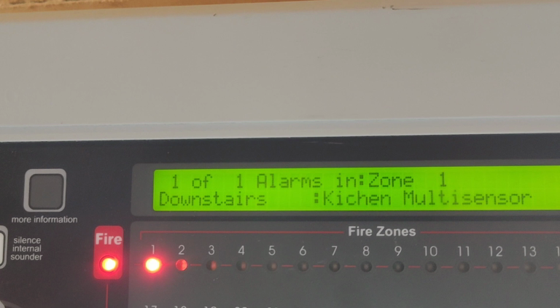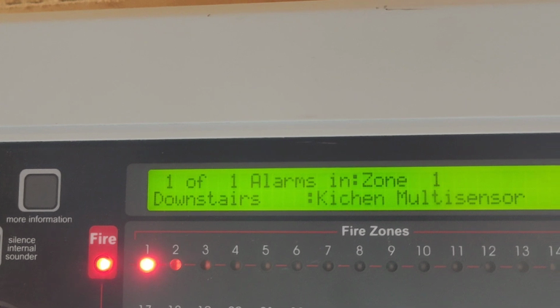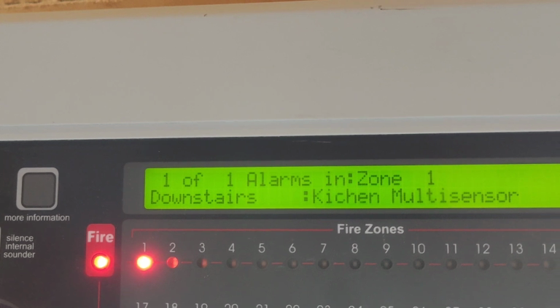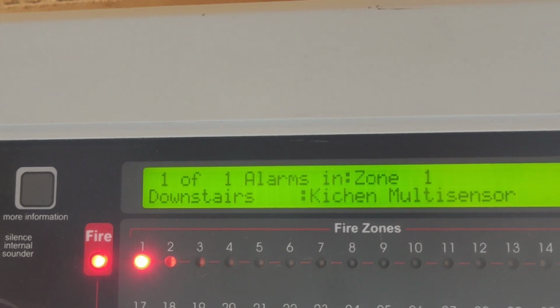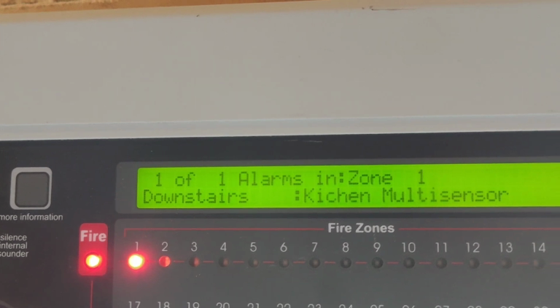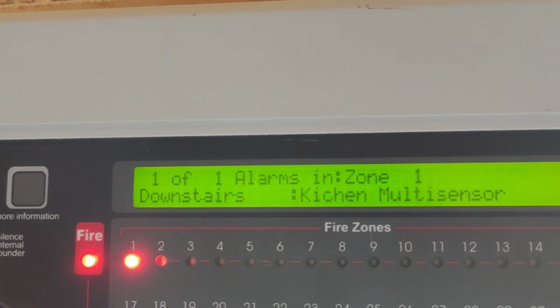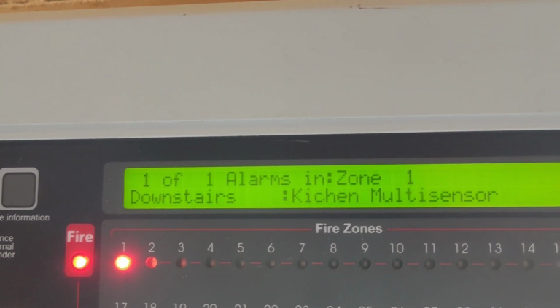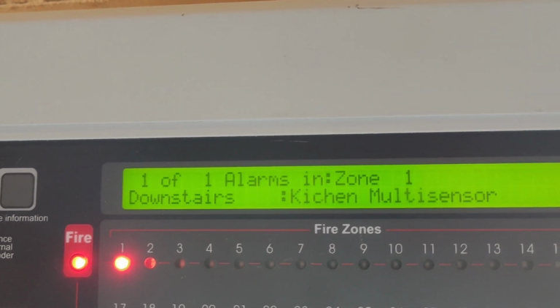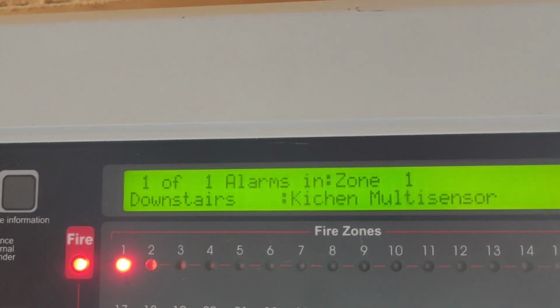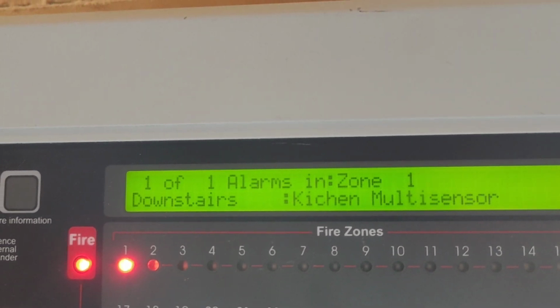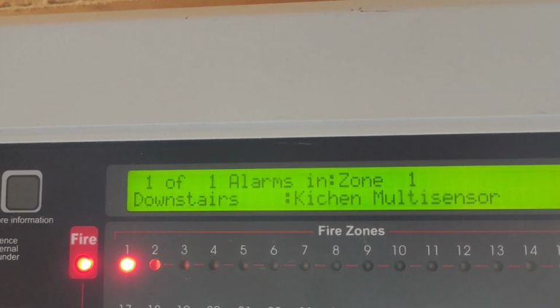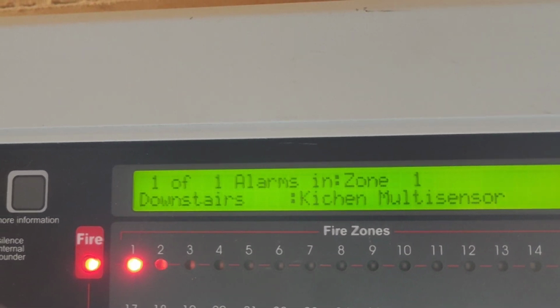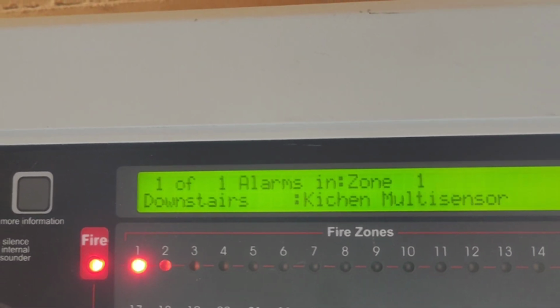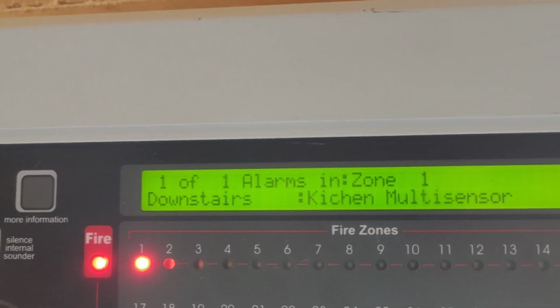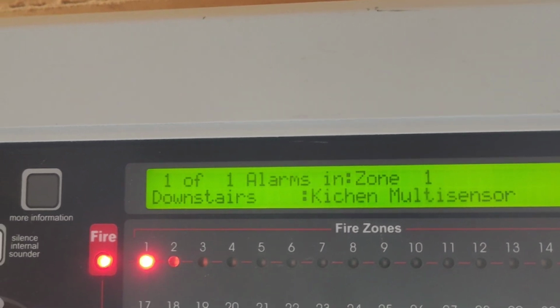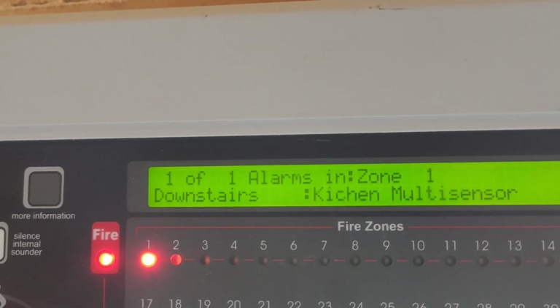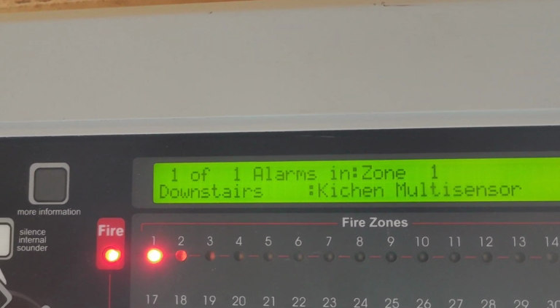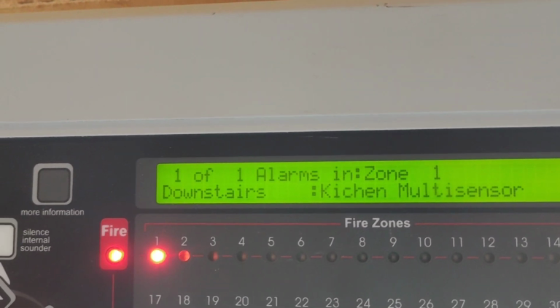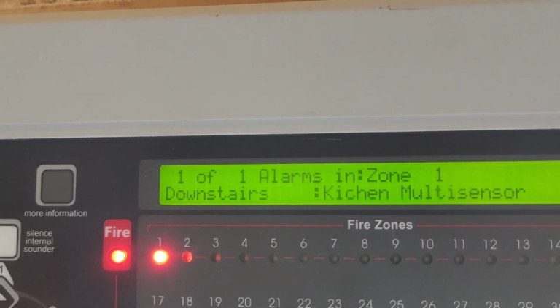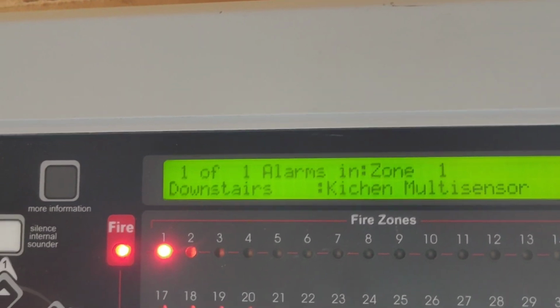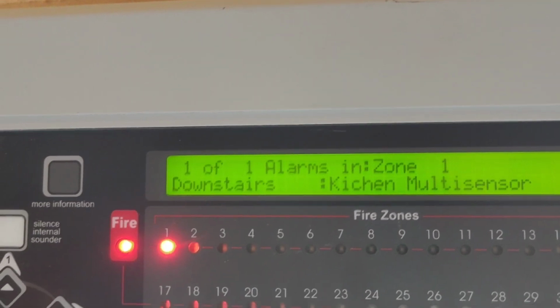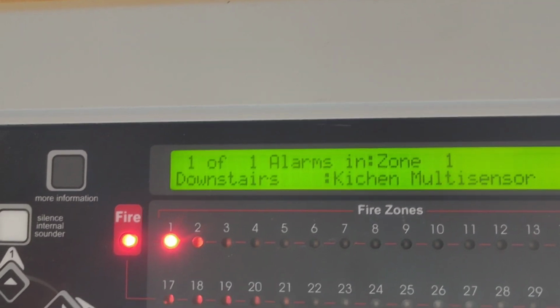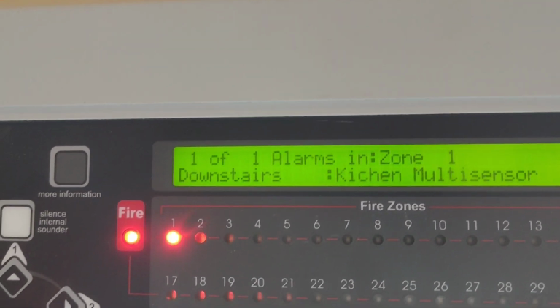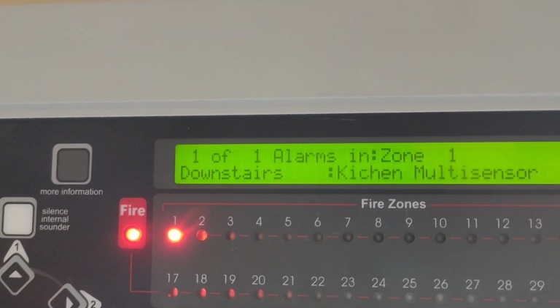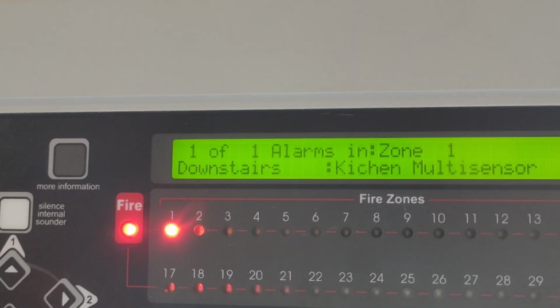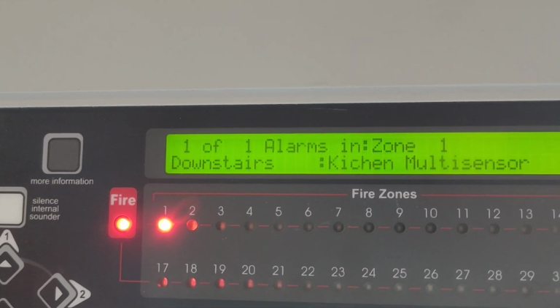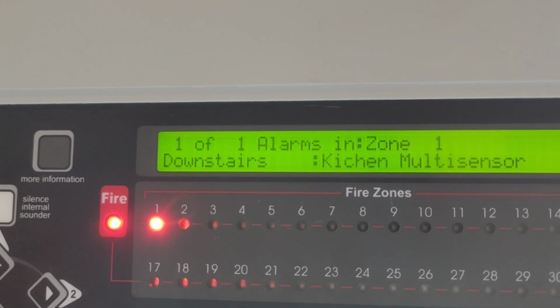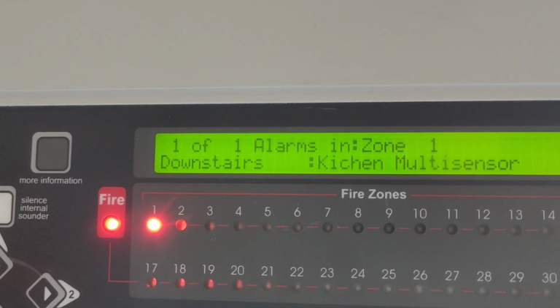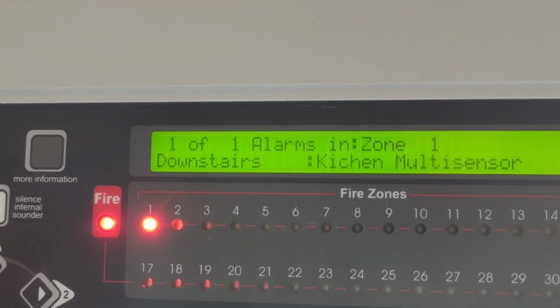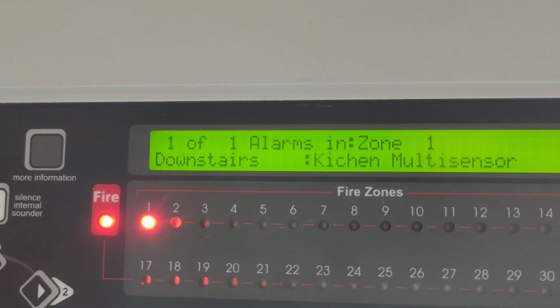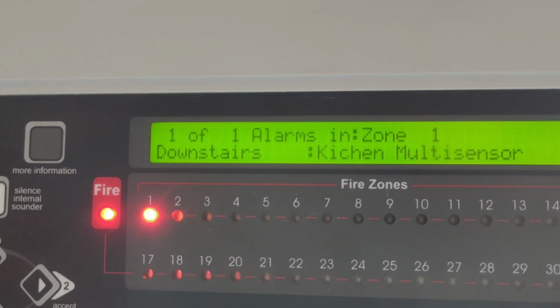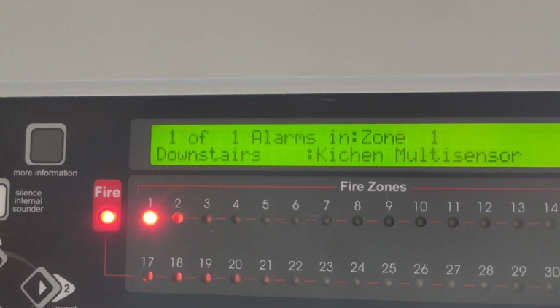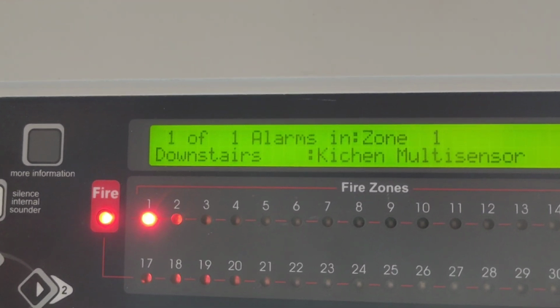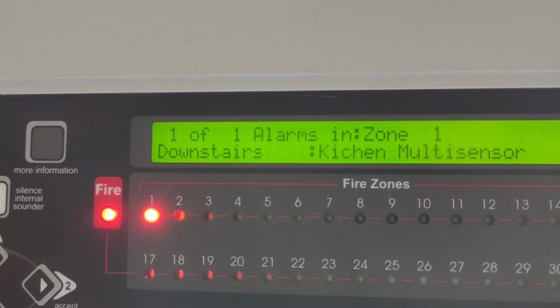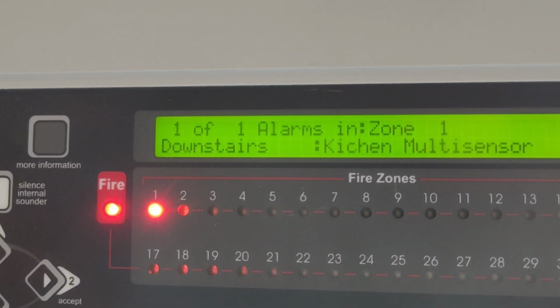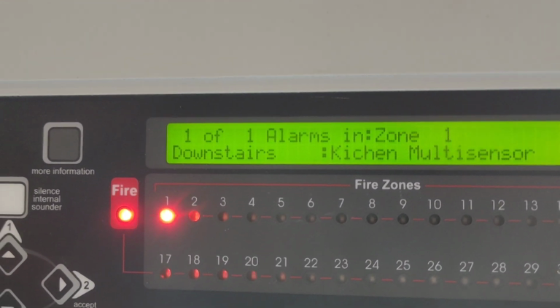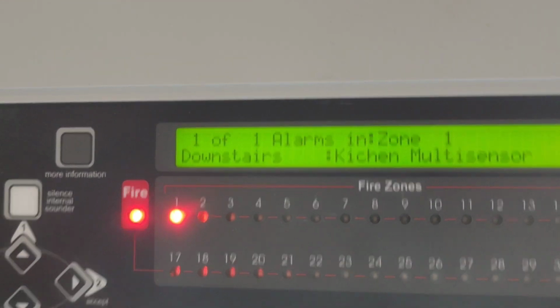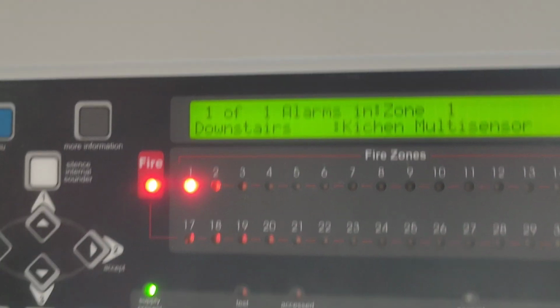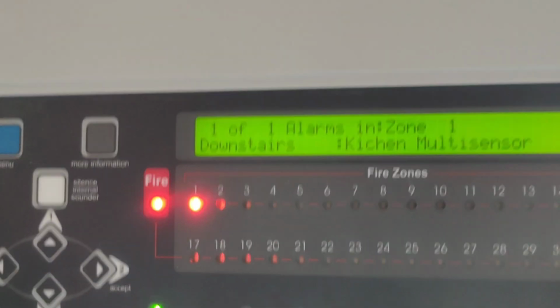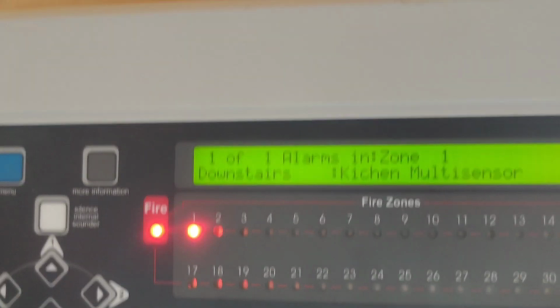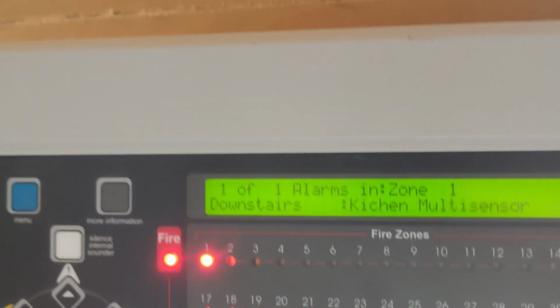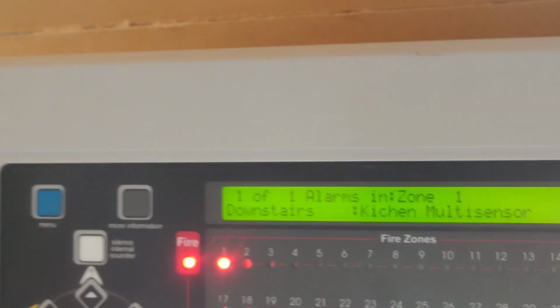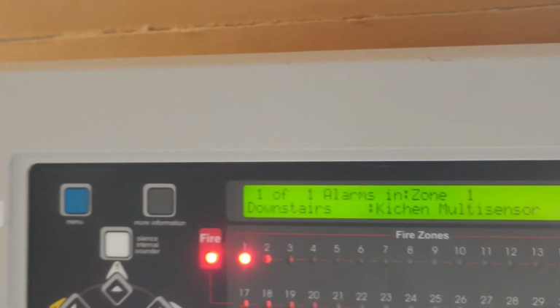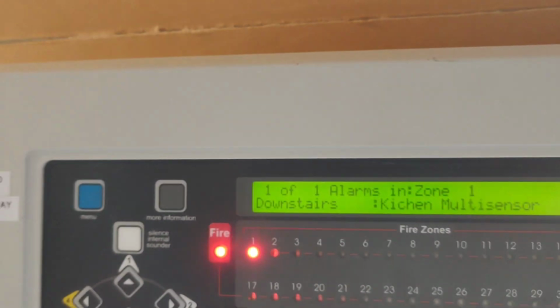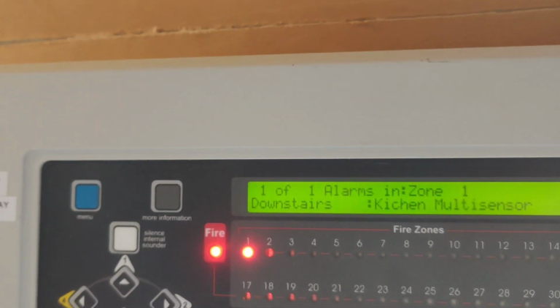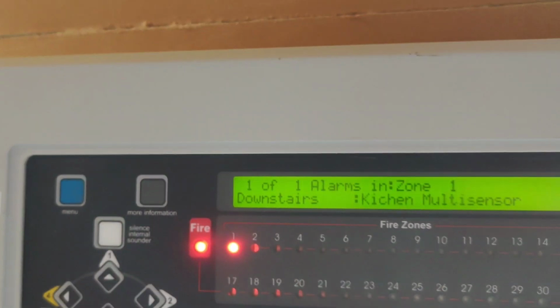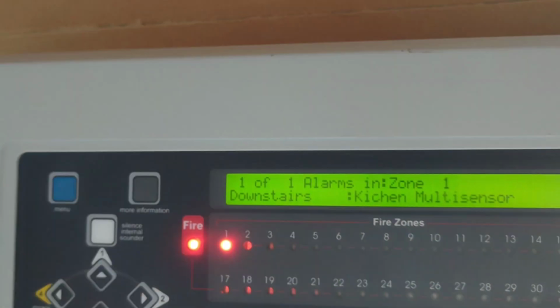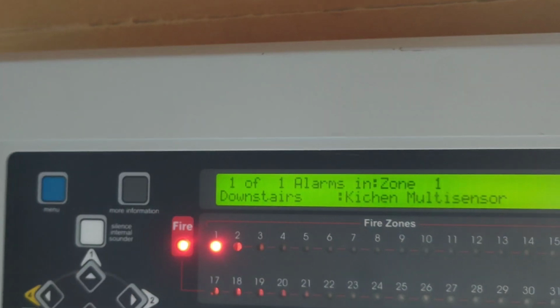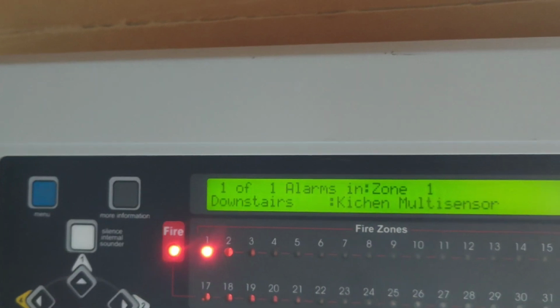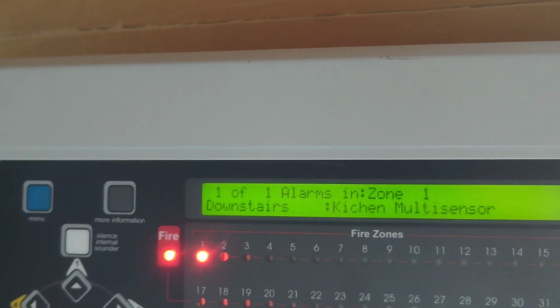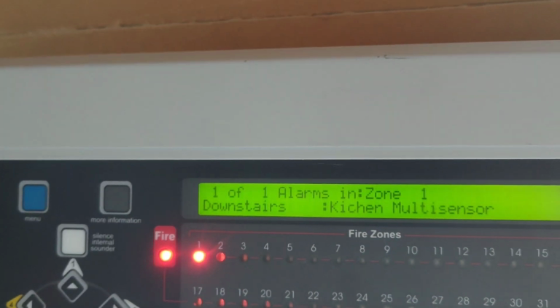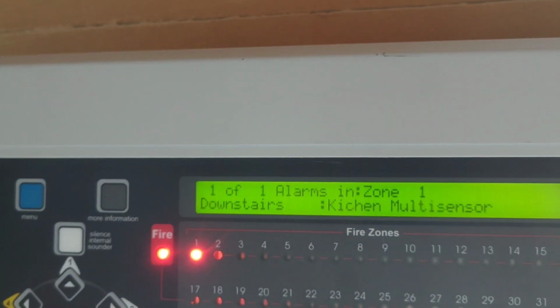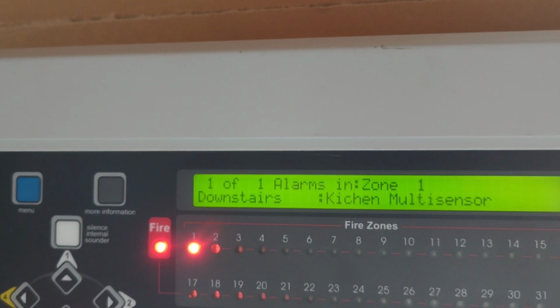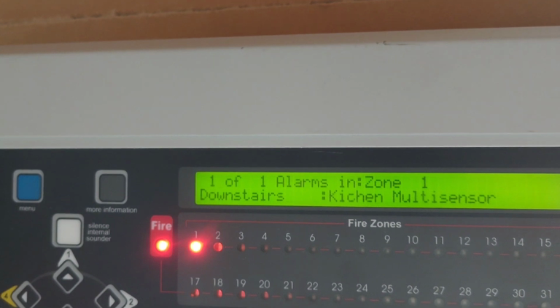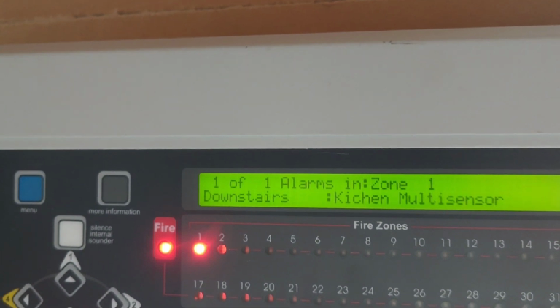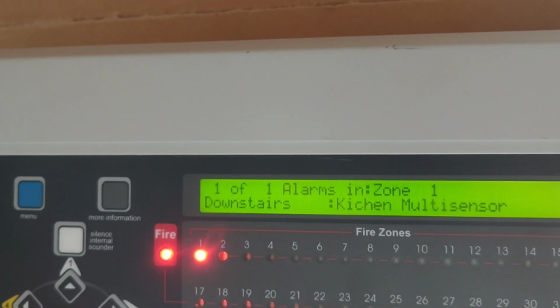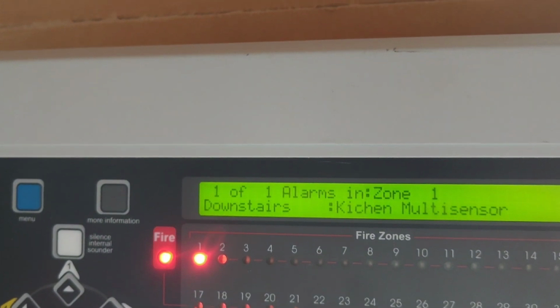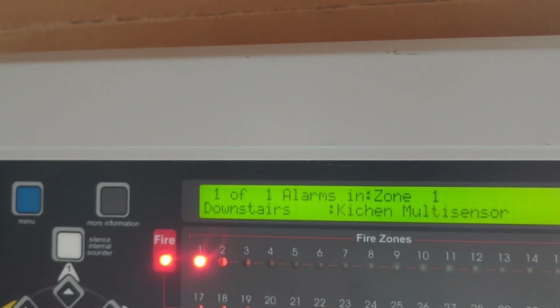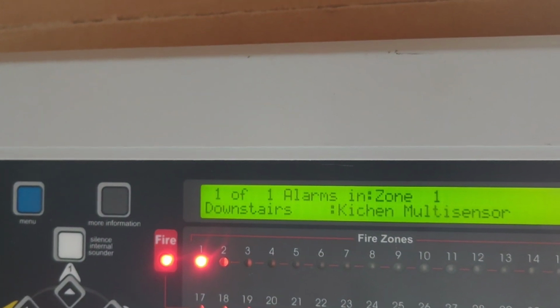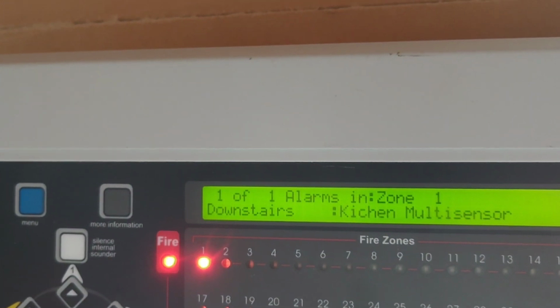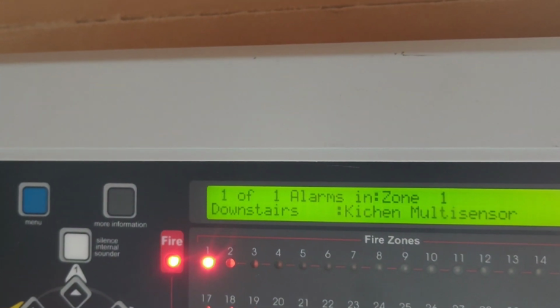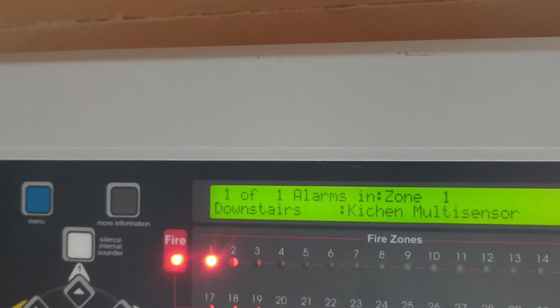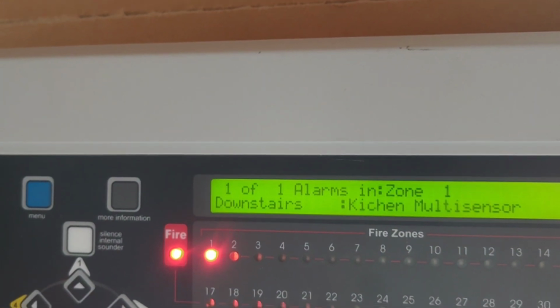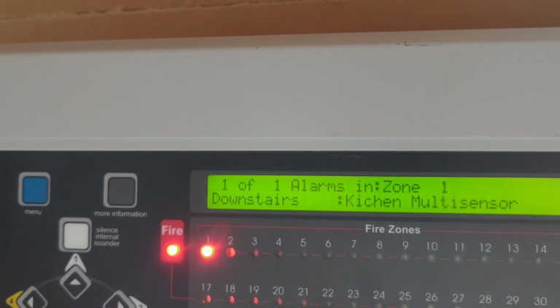Christ, that's loud. That was much louder than I thought it would be.